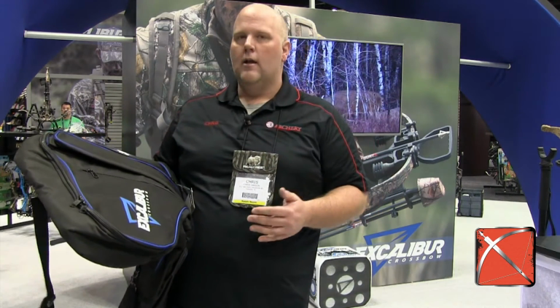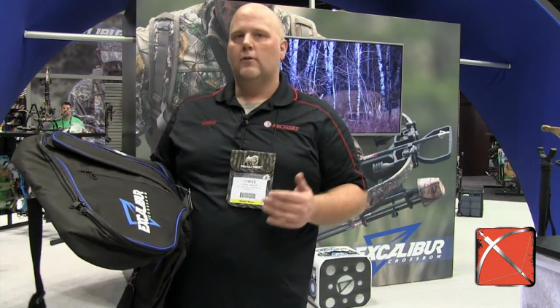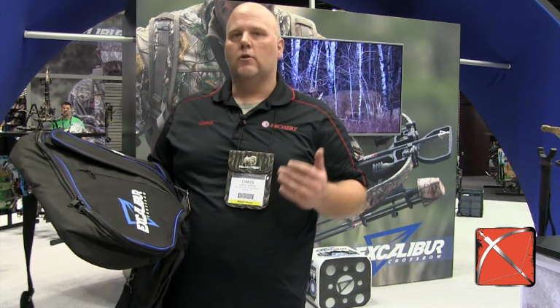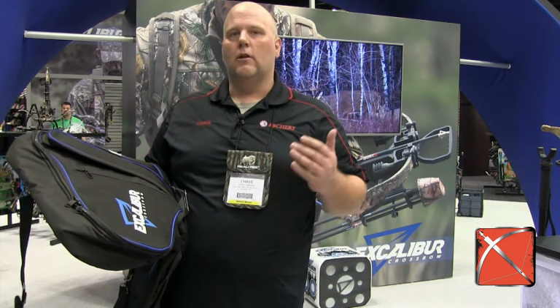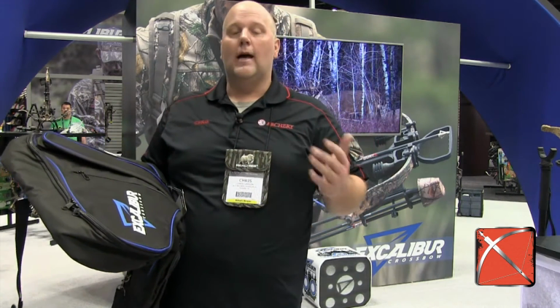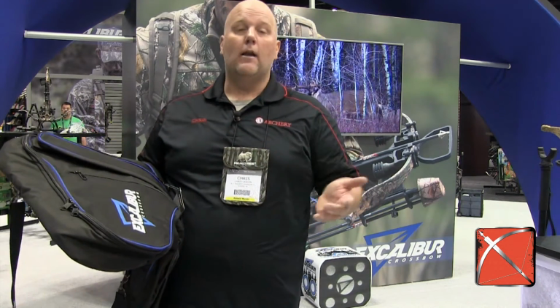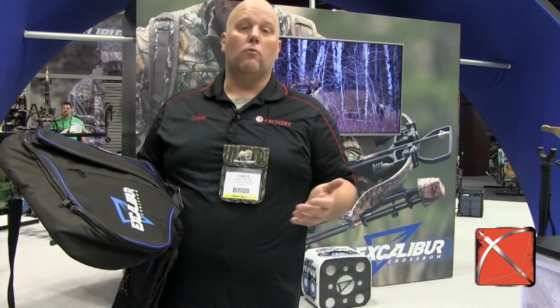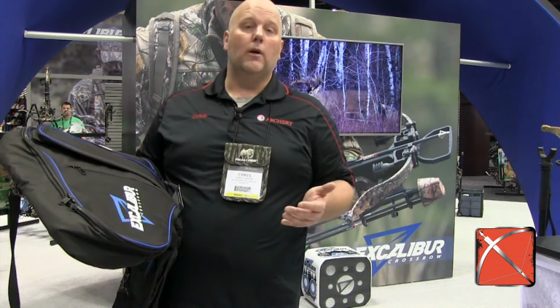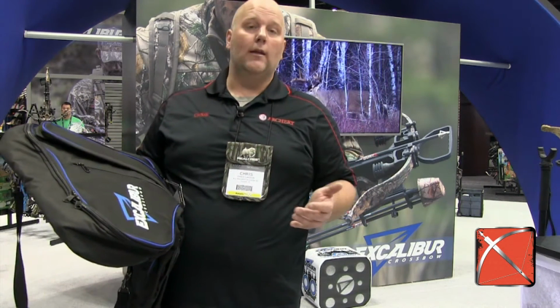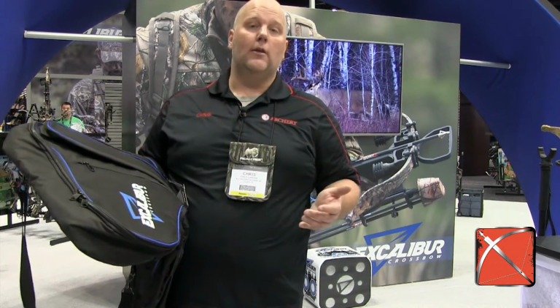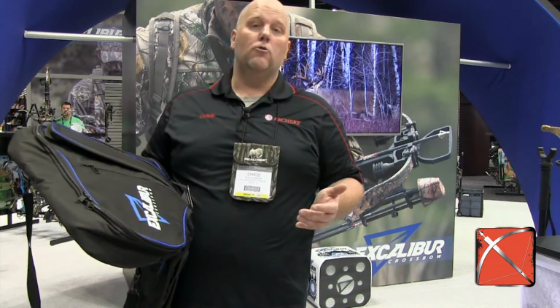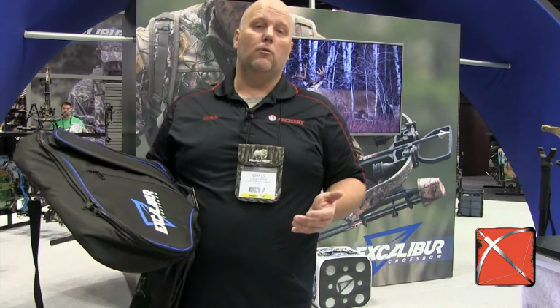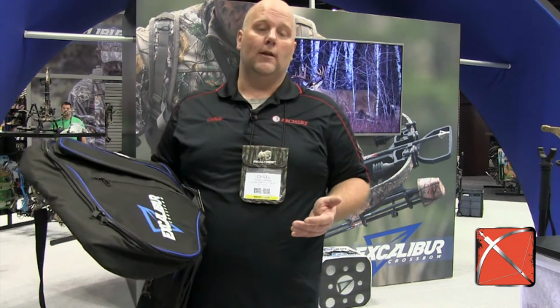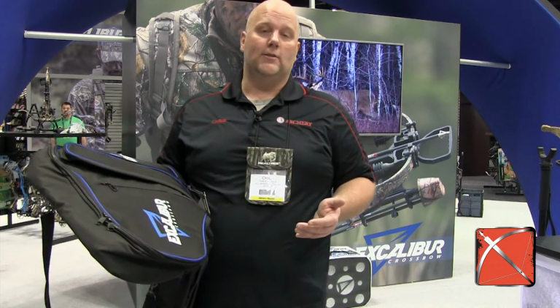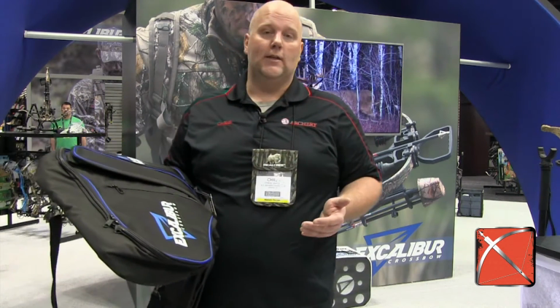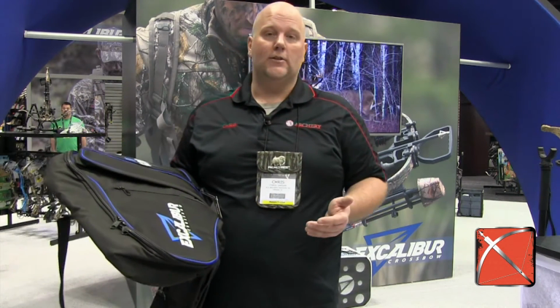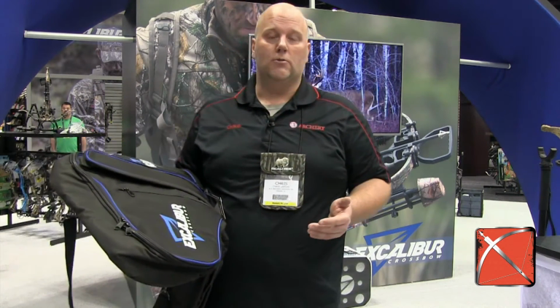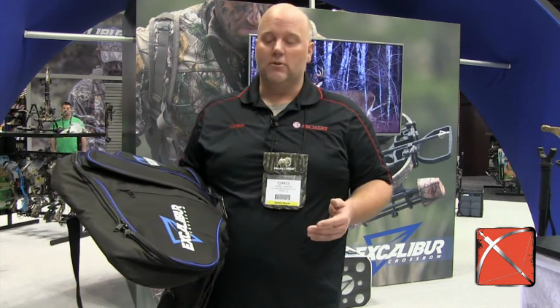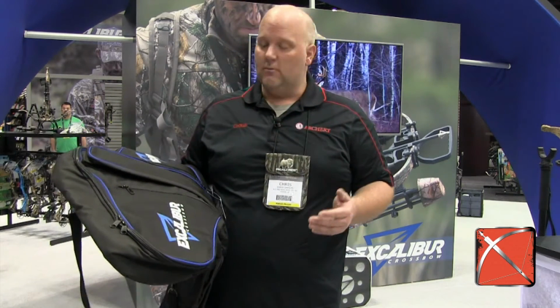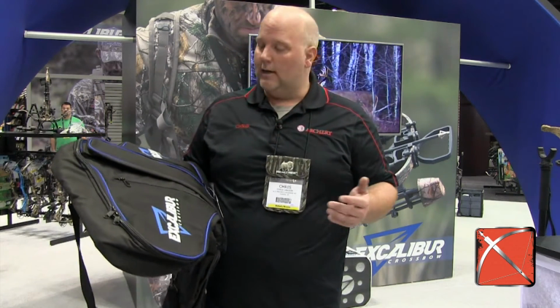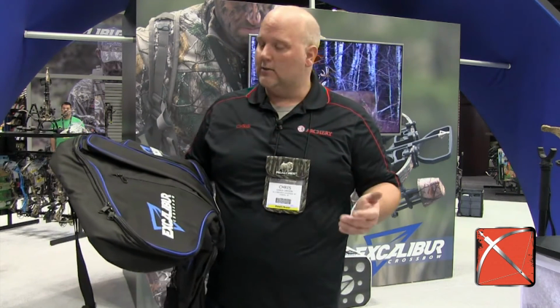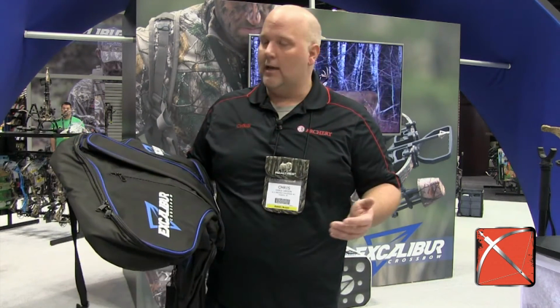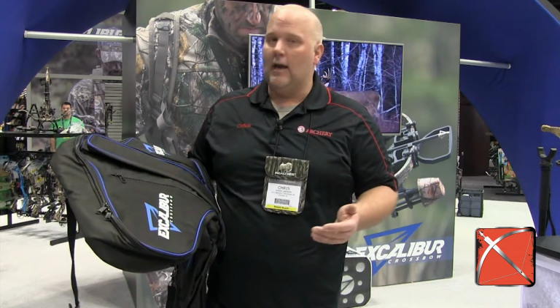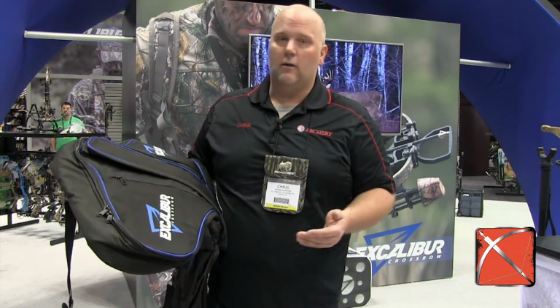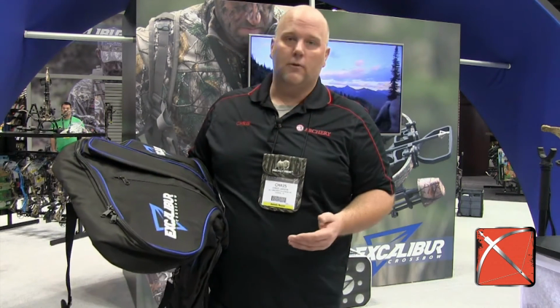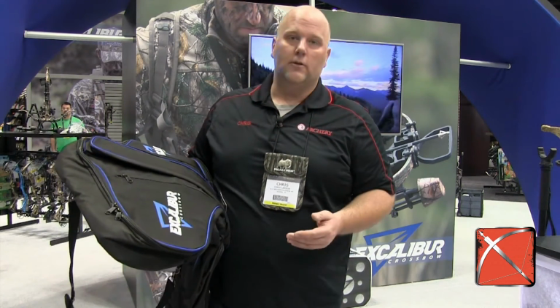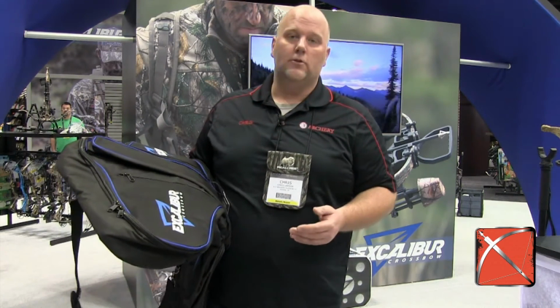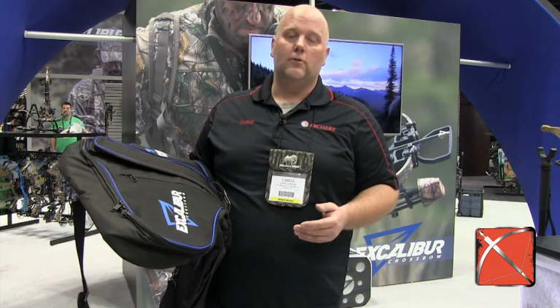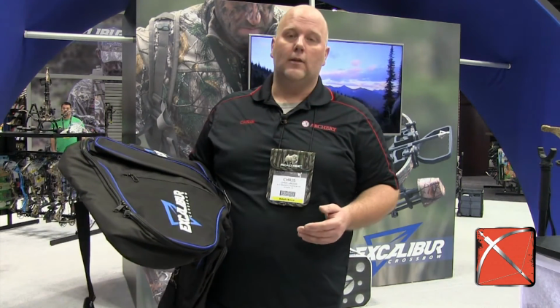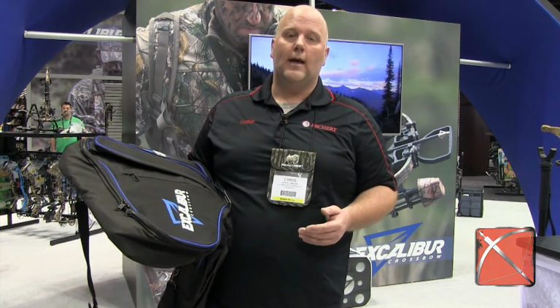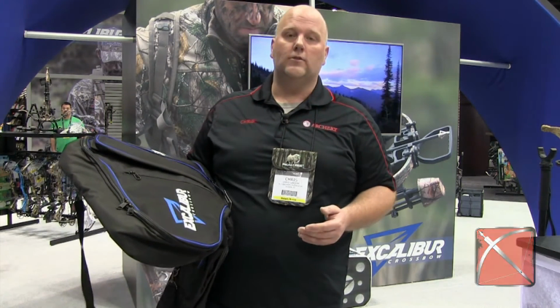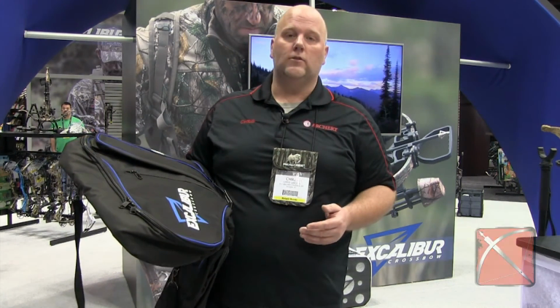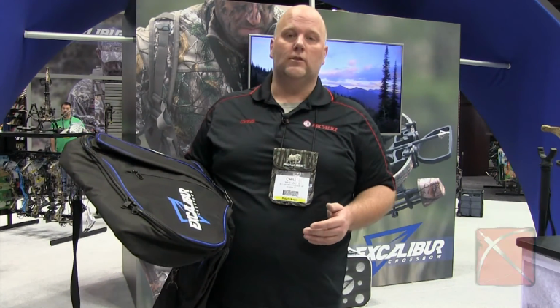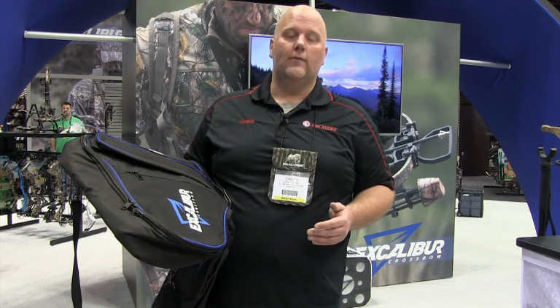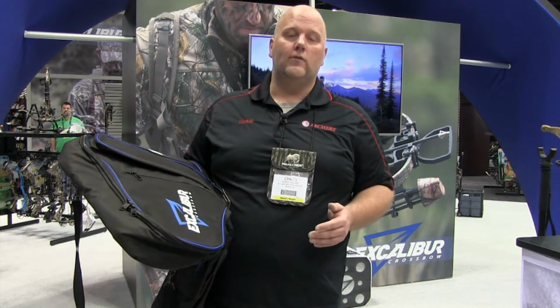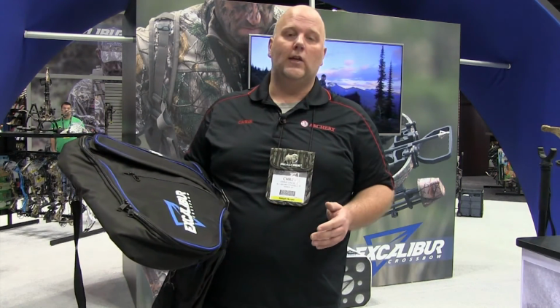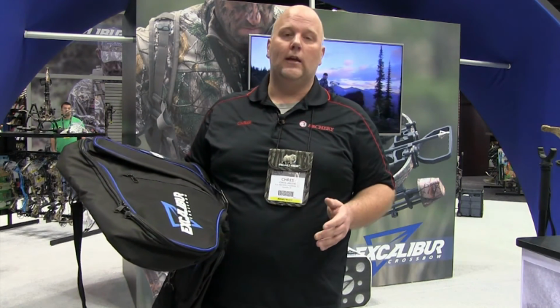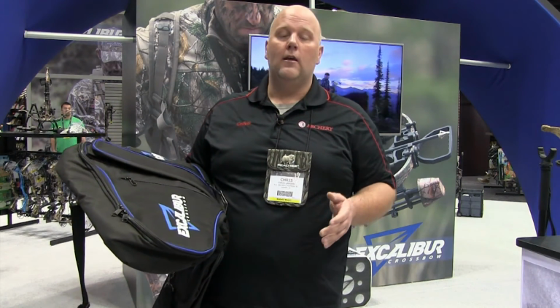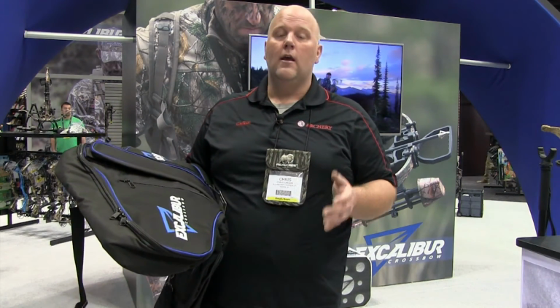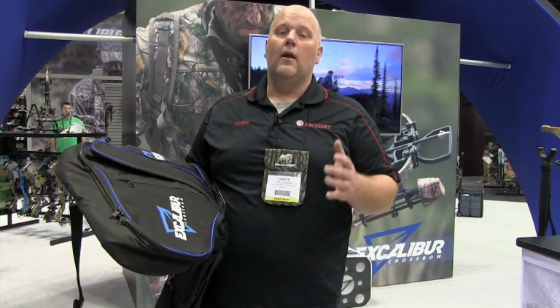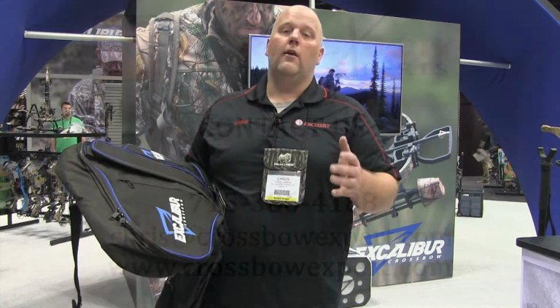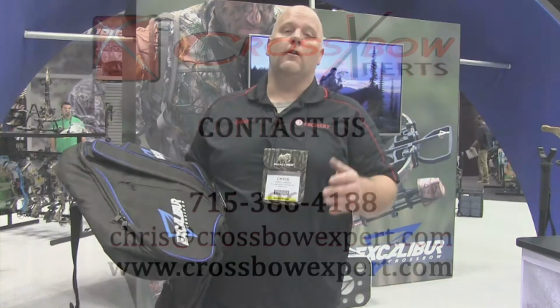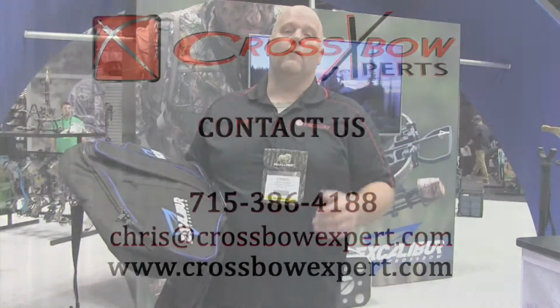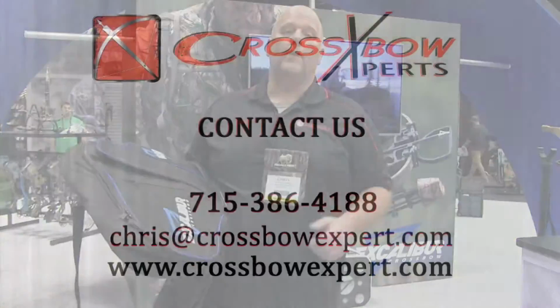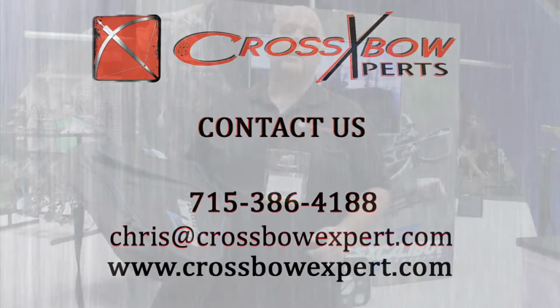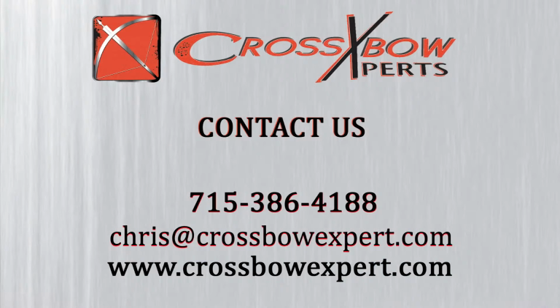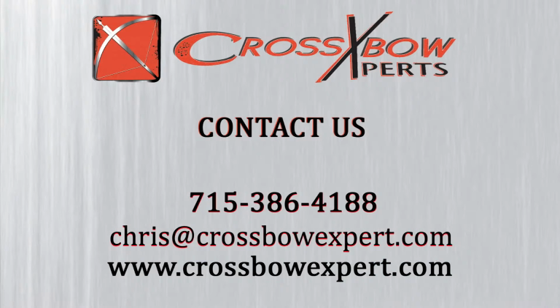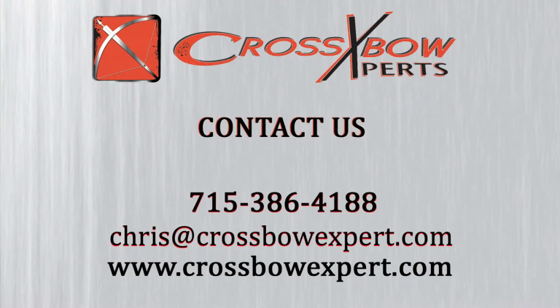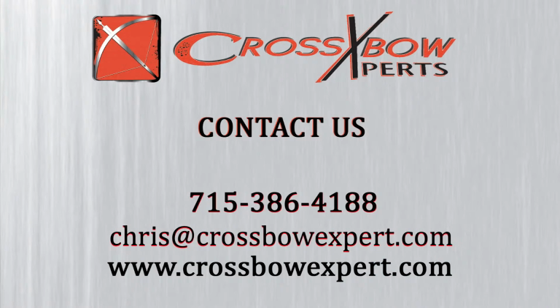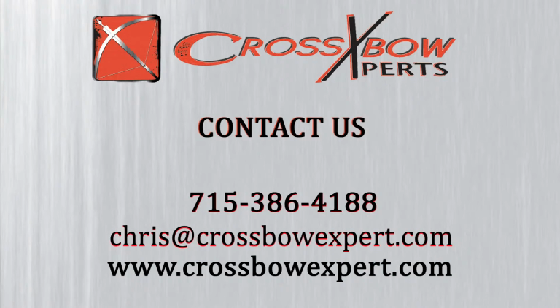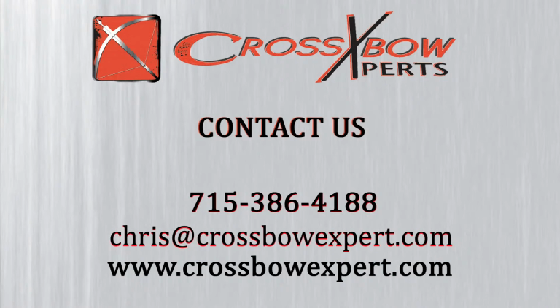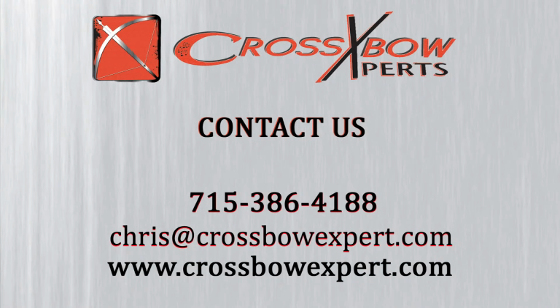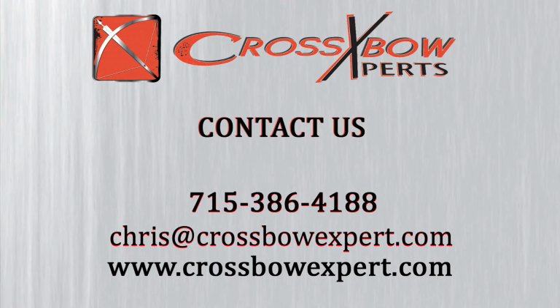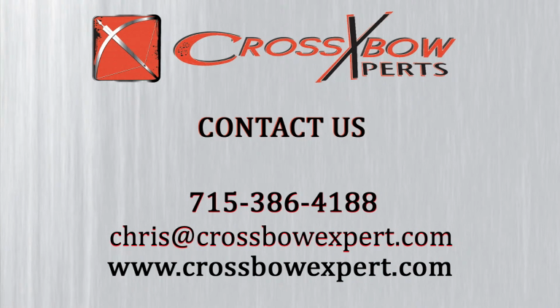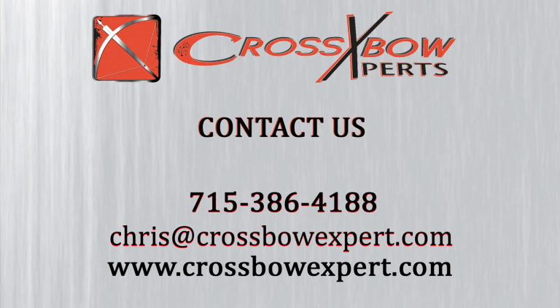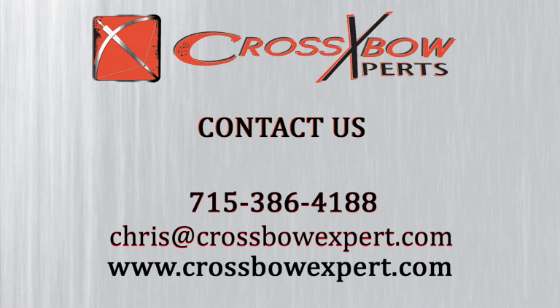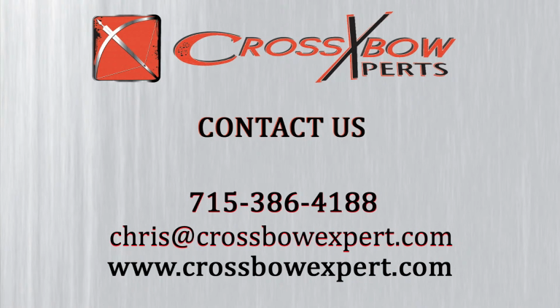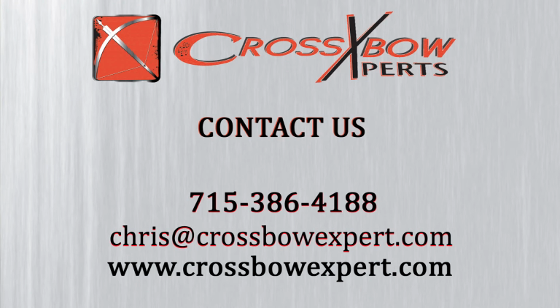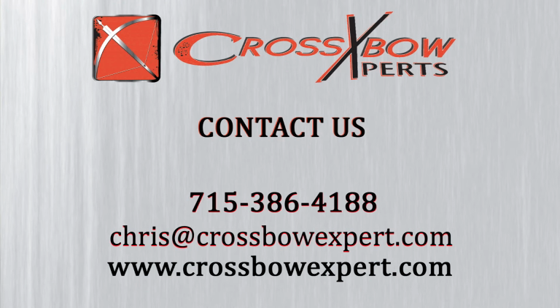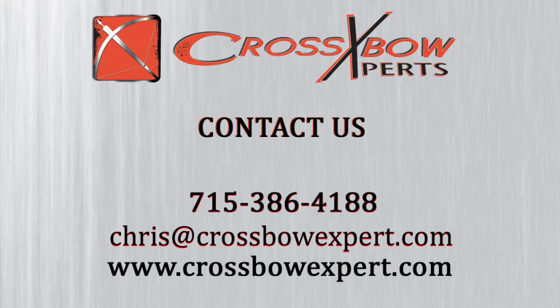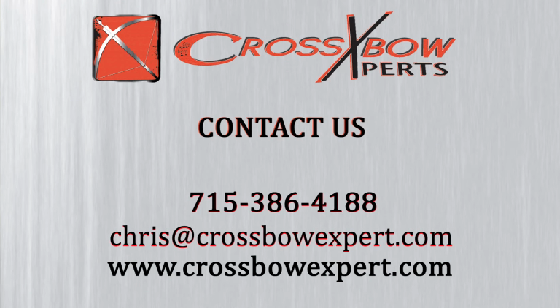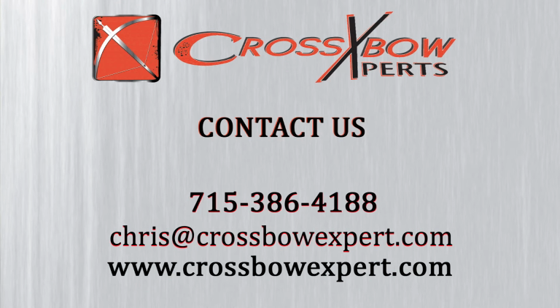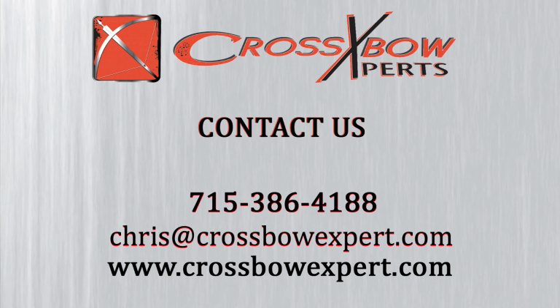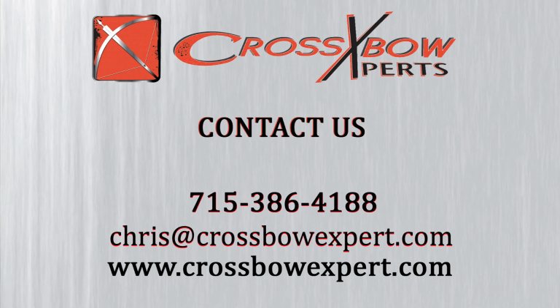So a lot of really cool accessories from Excalibur in 2017. You can find them all at CrossbowExpert.com.